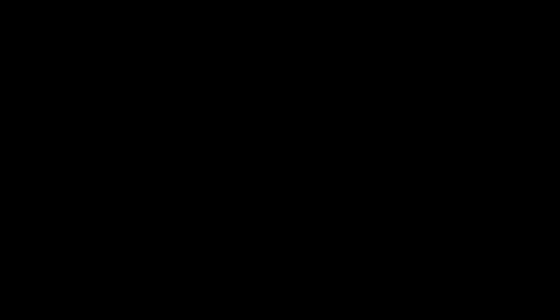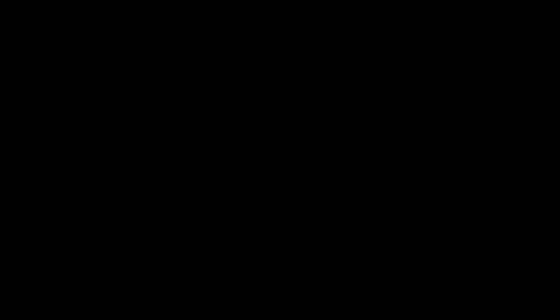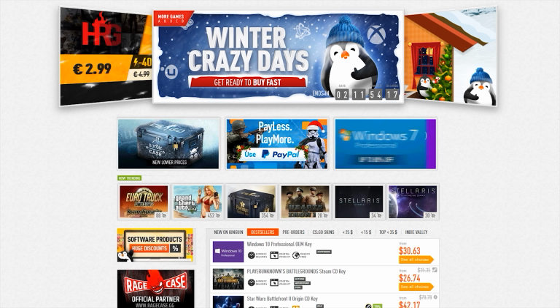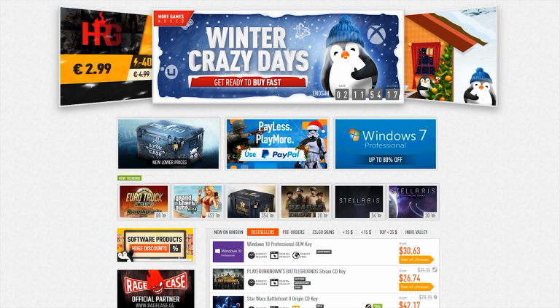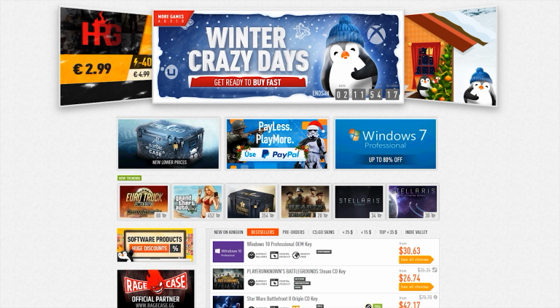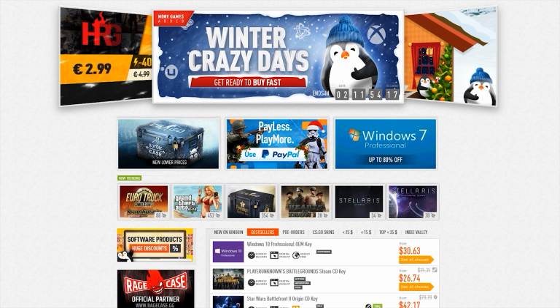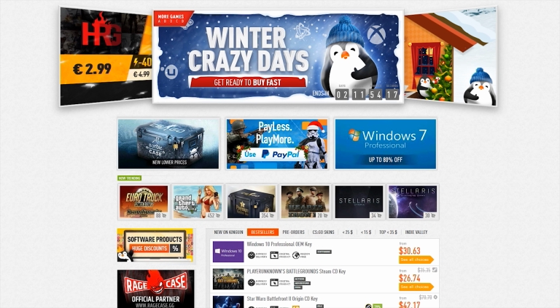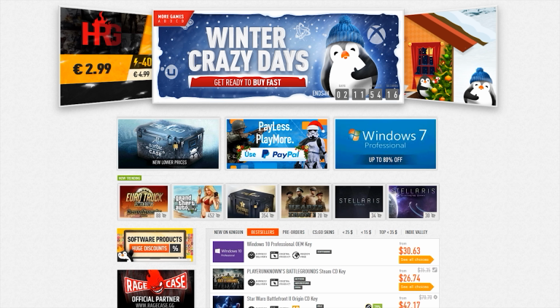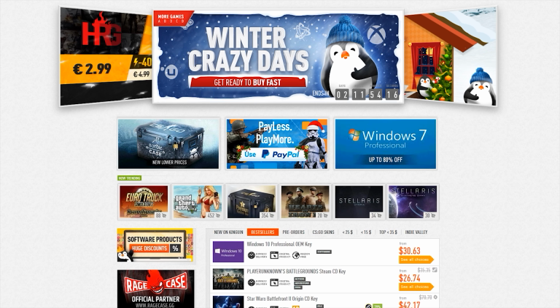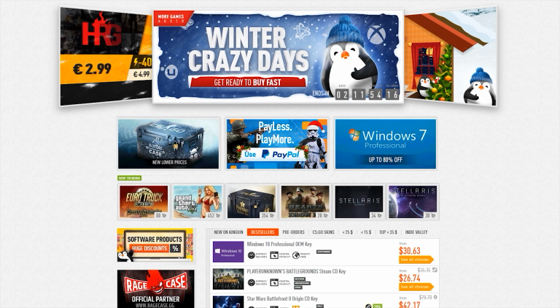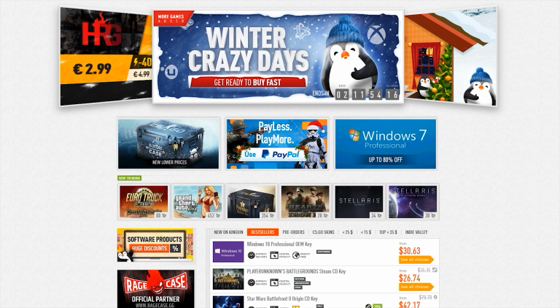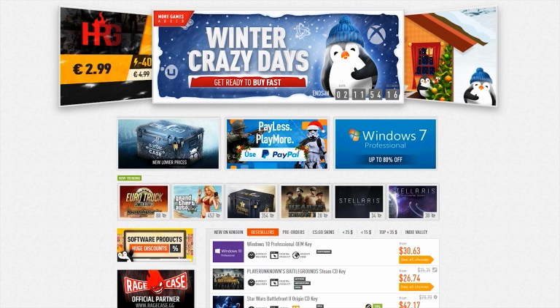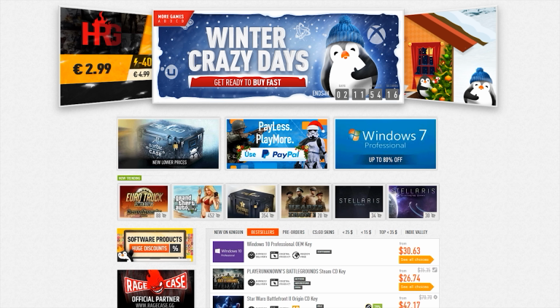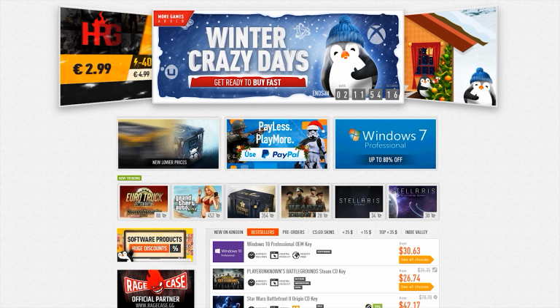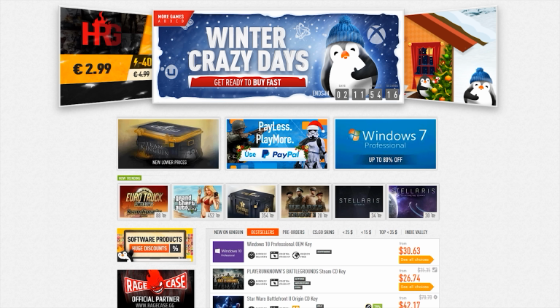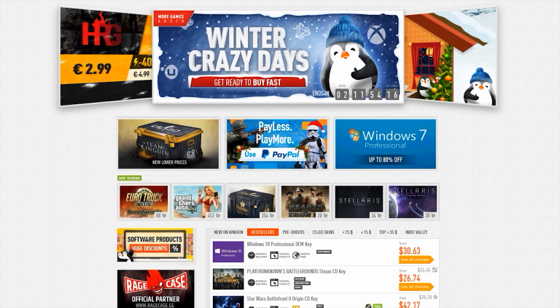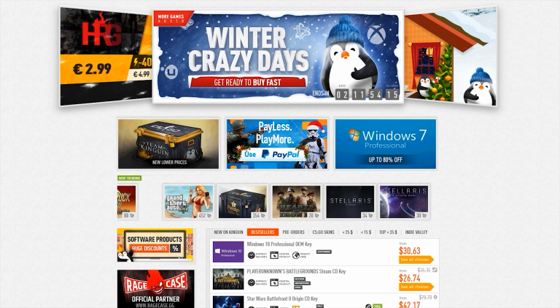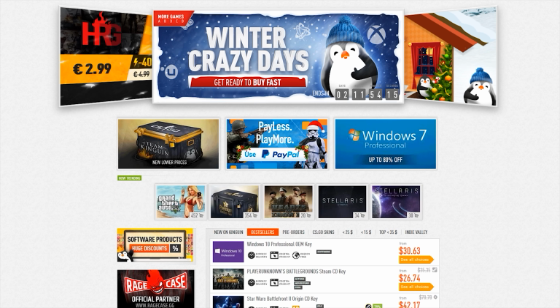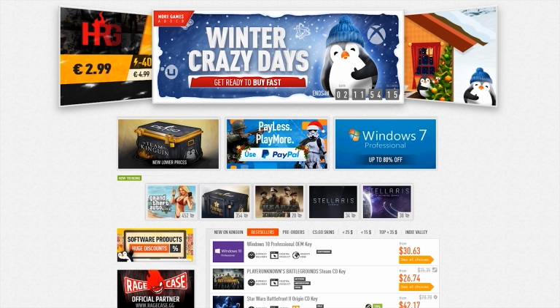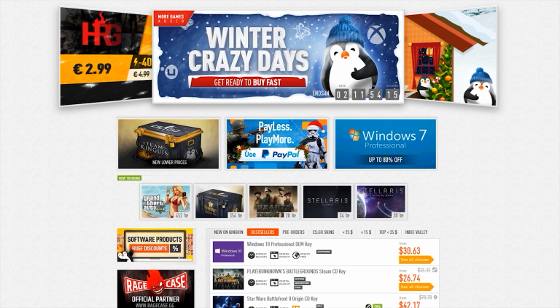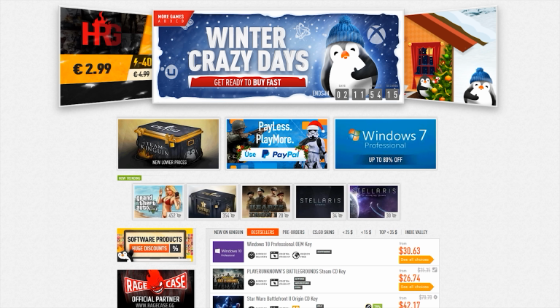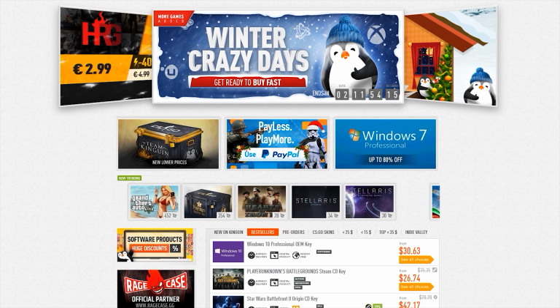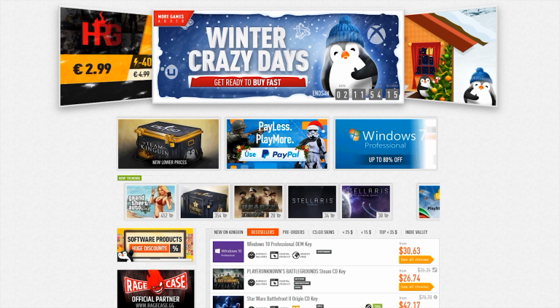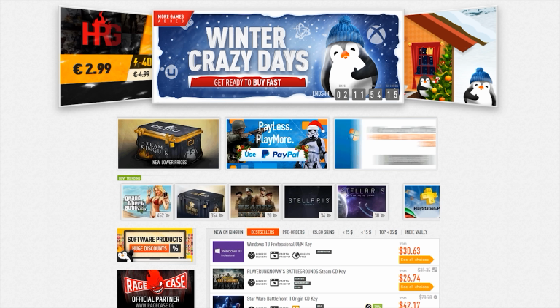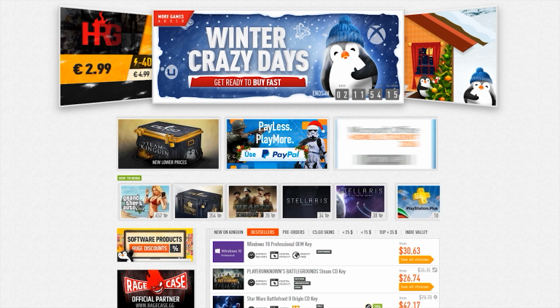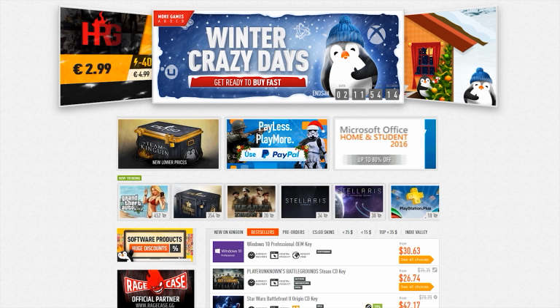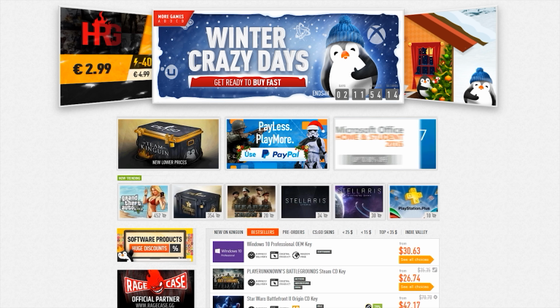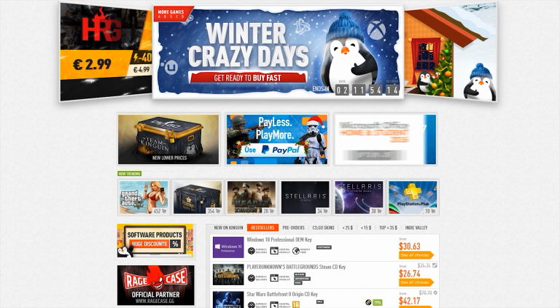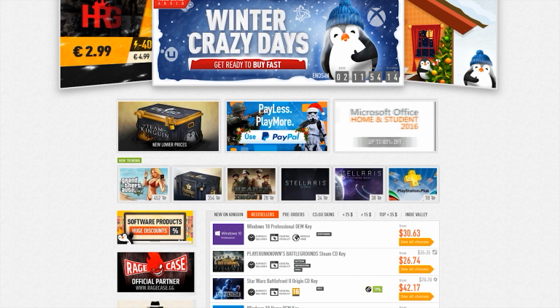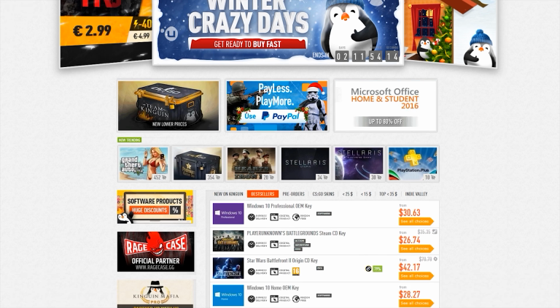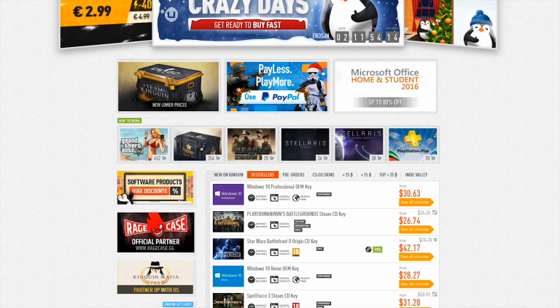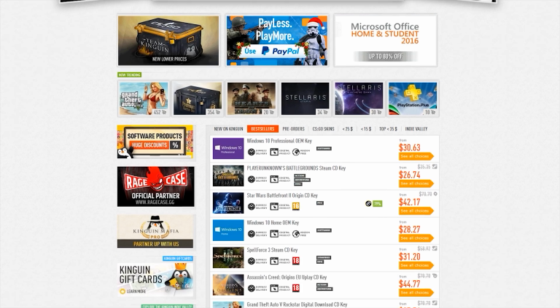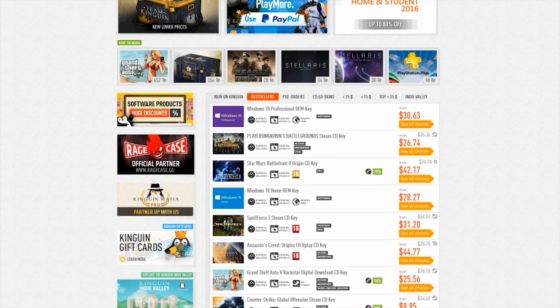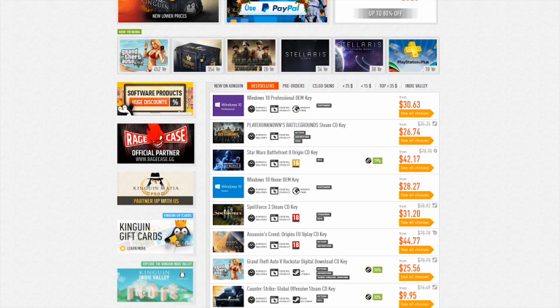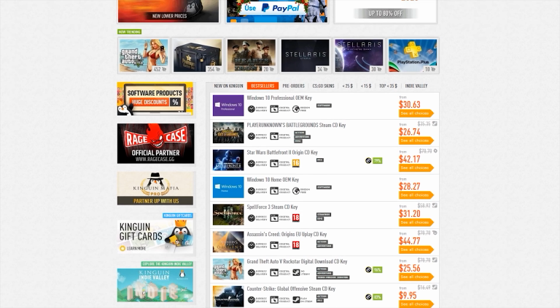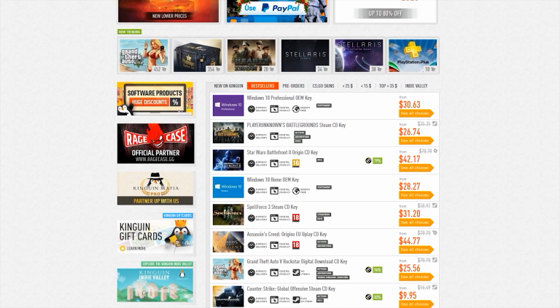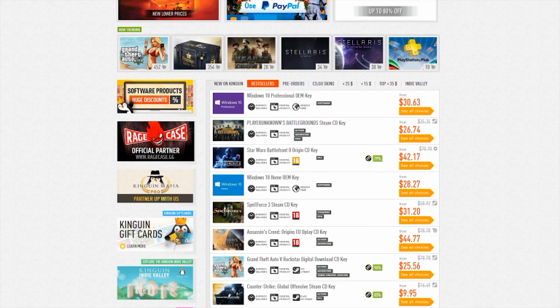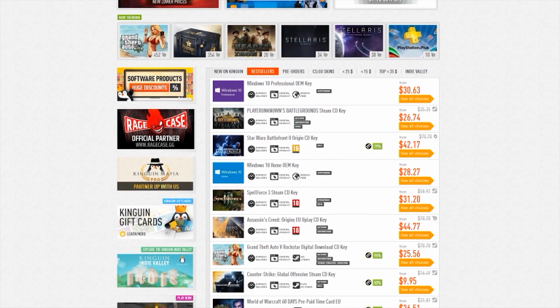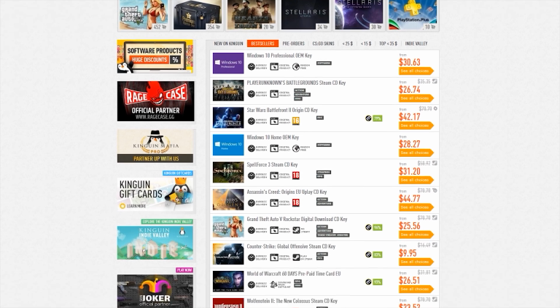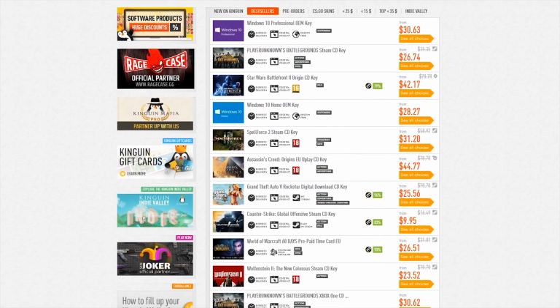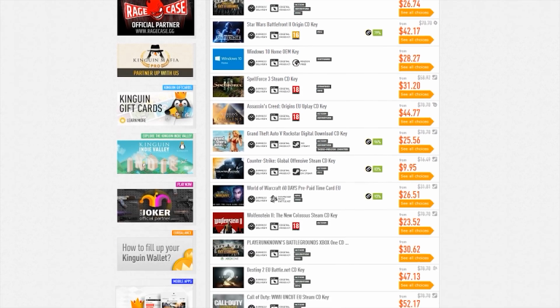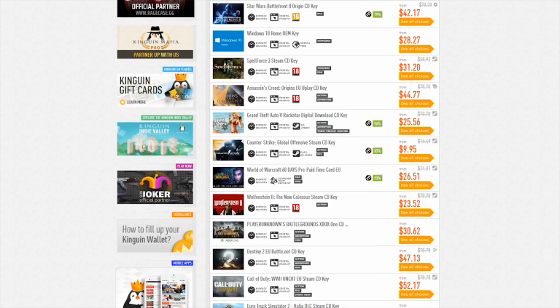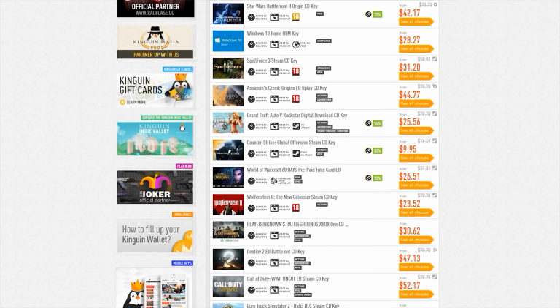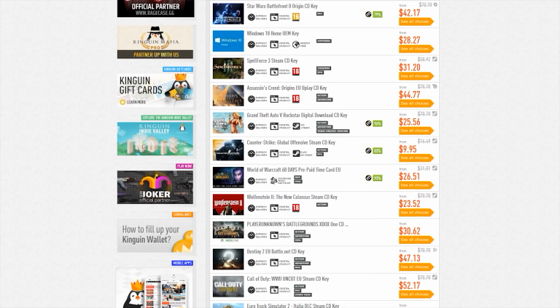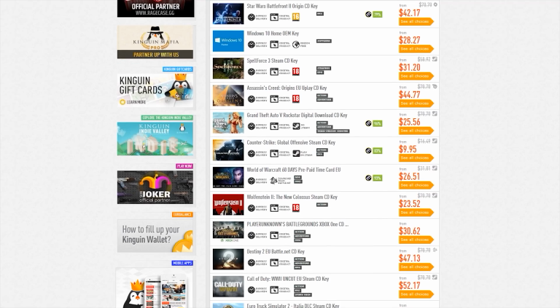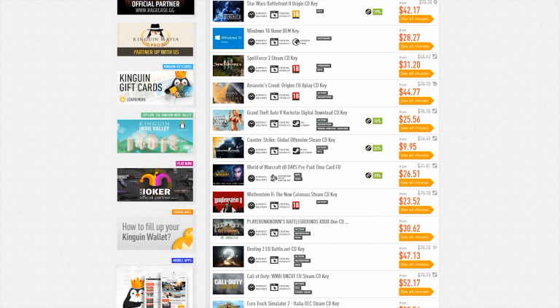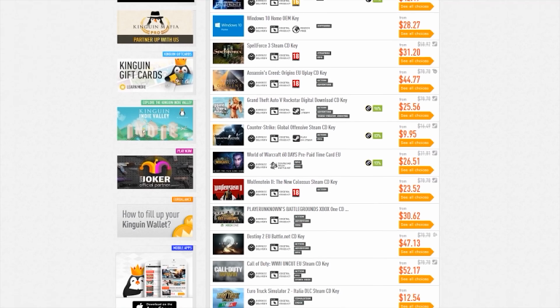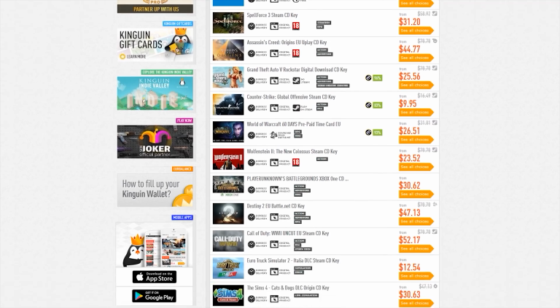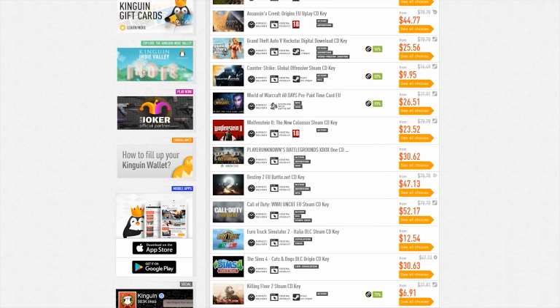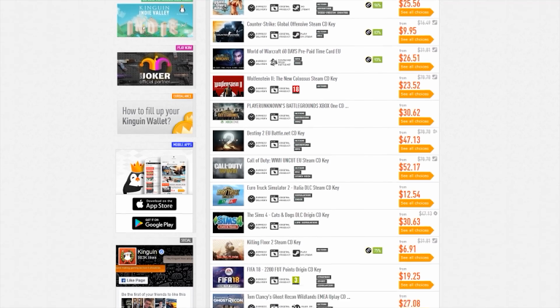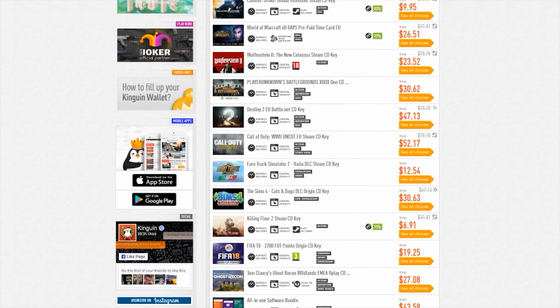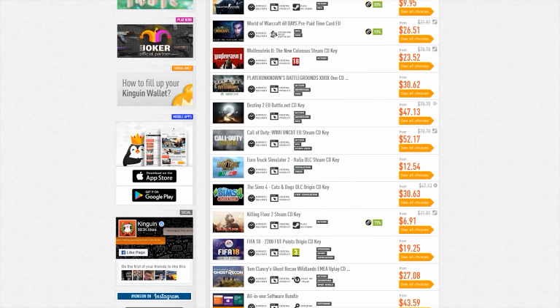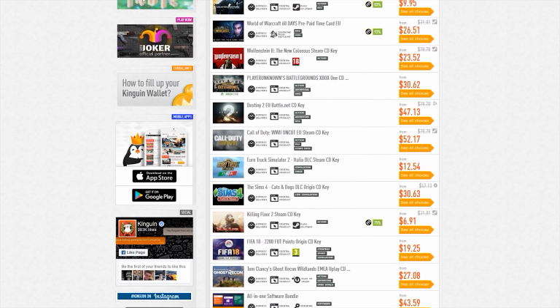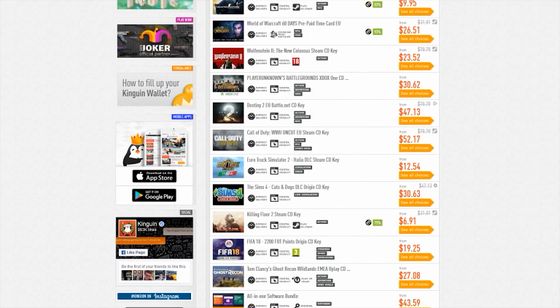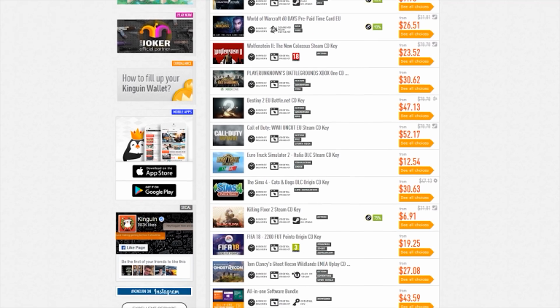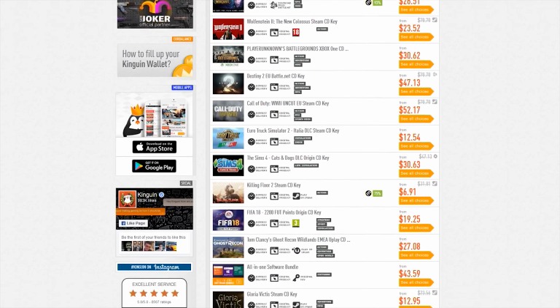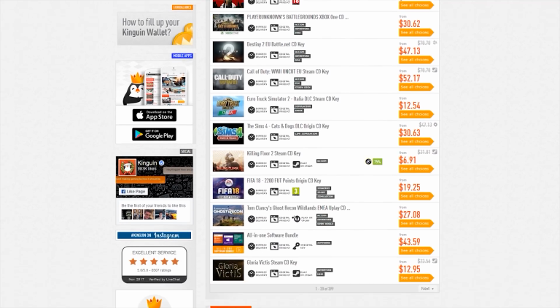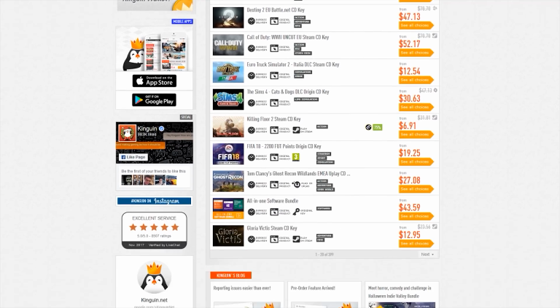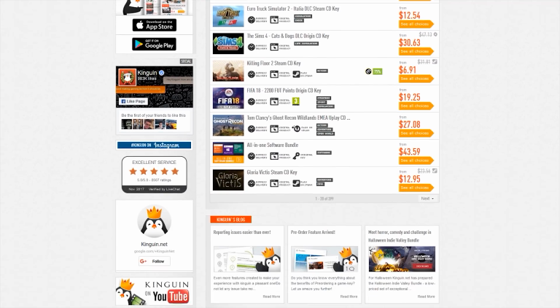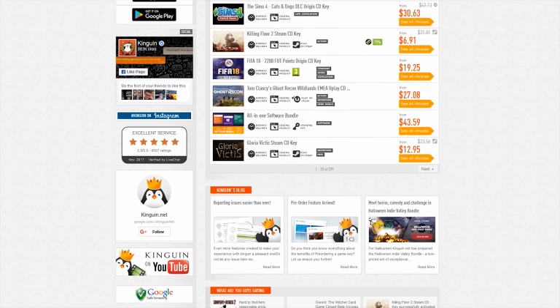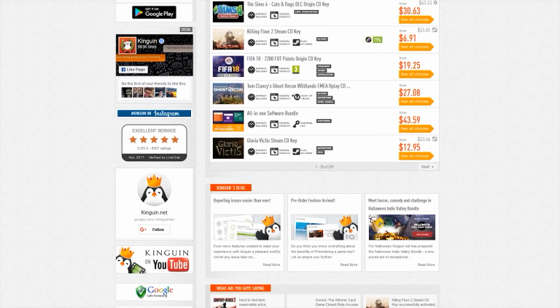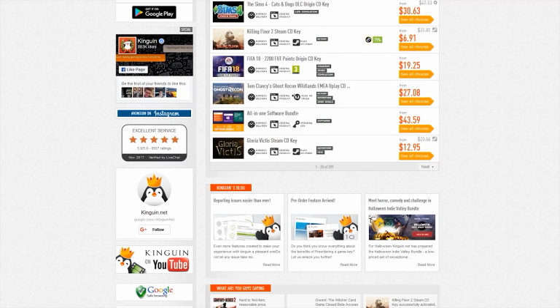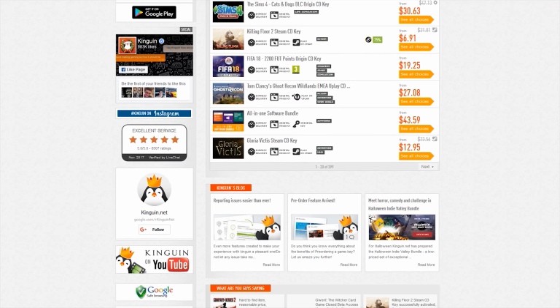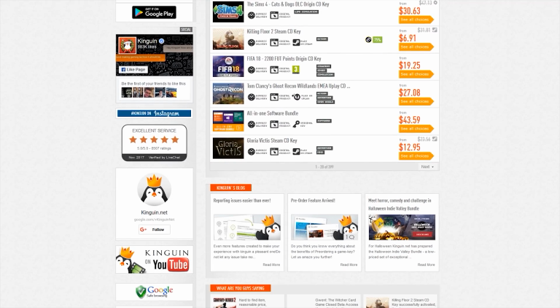You're looking for cheap PC games? Check out Kingwin.net. Click the link in the description below to help support the channel and never pay full retail again.